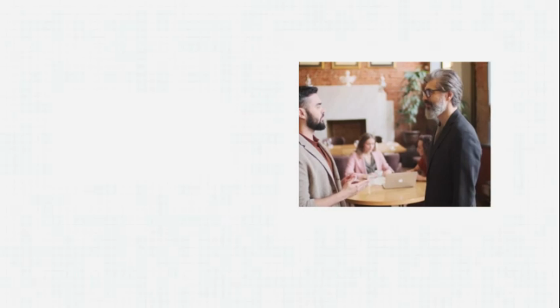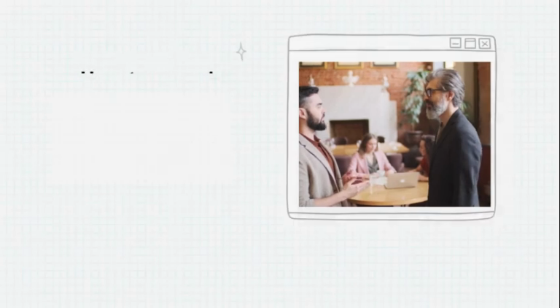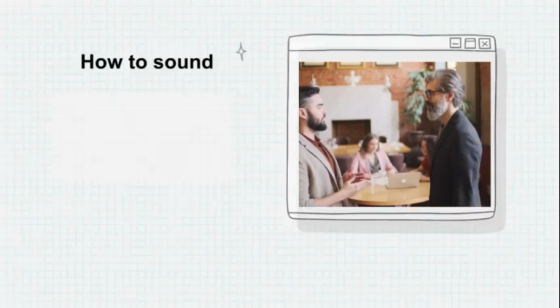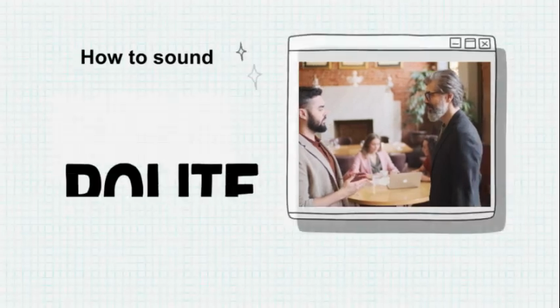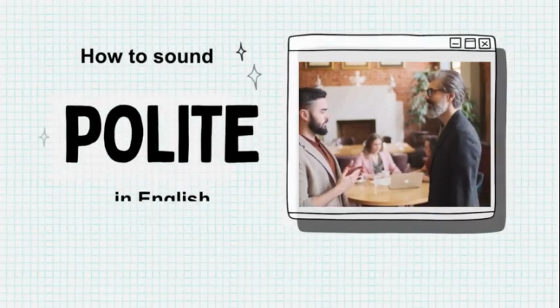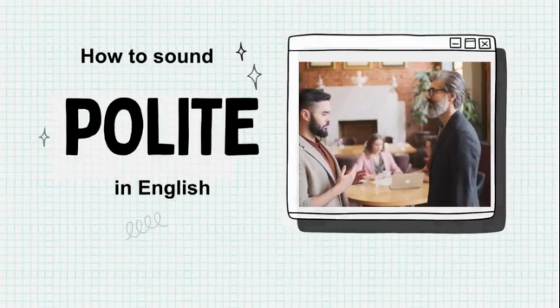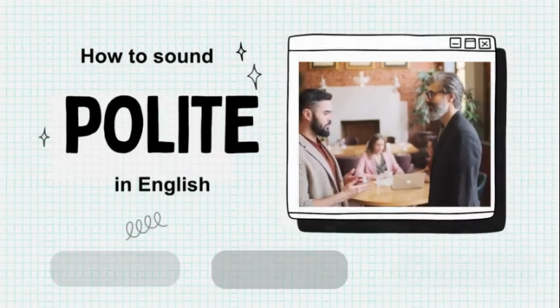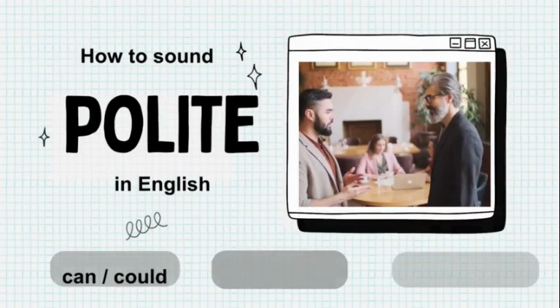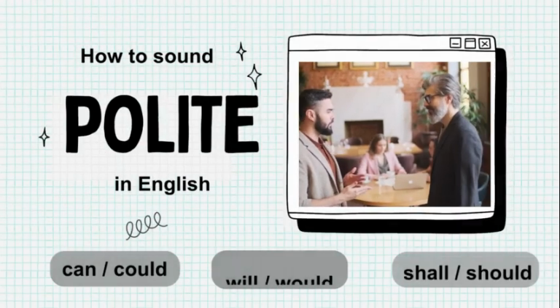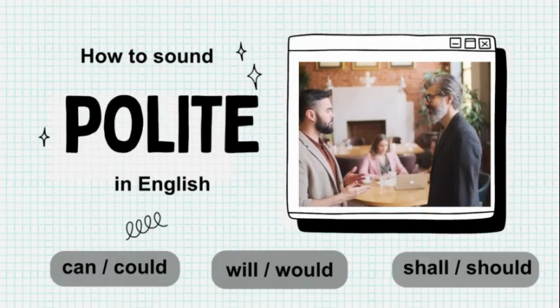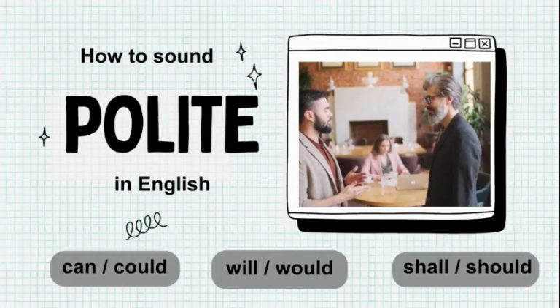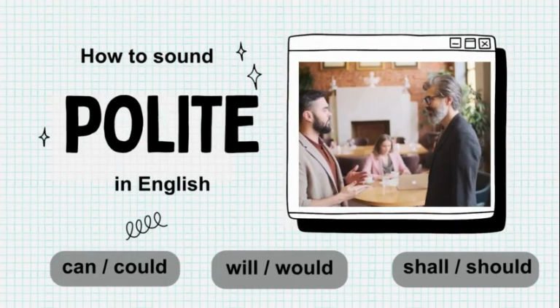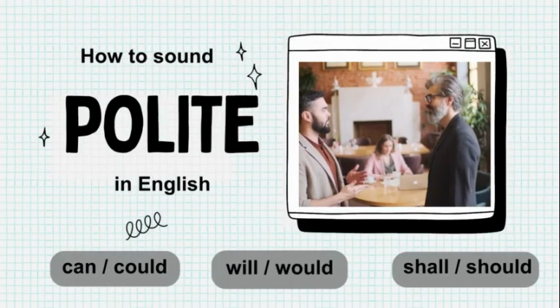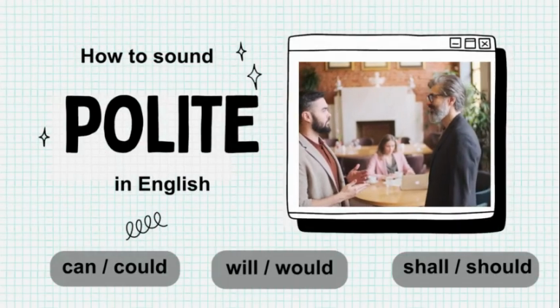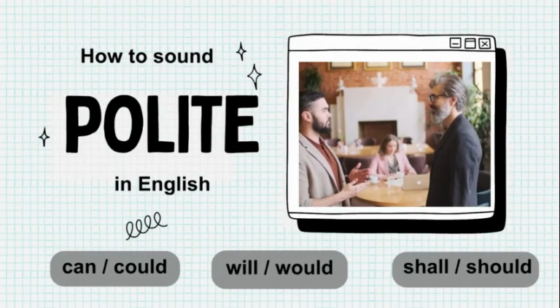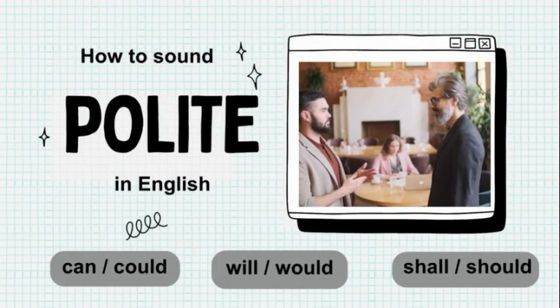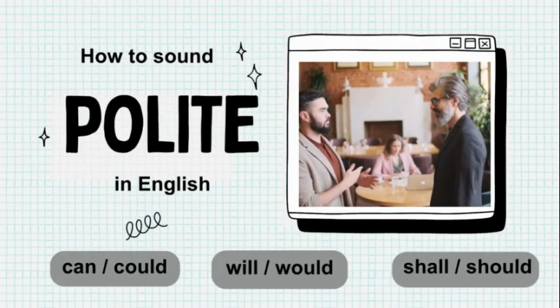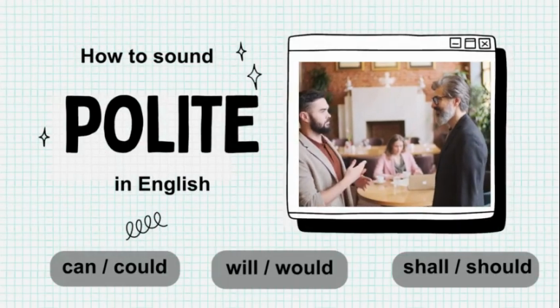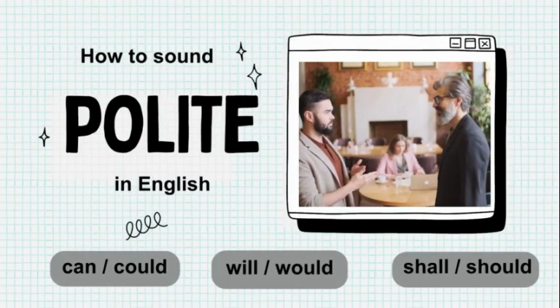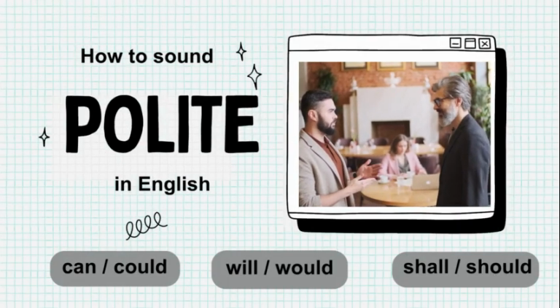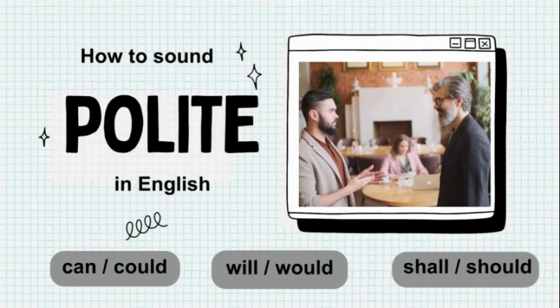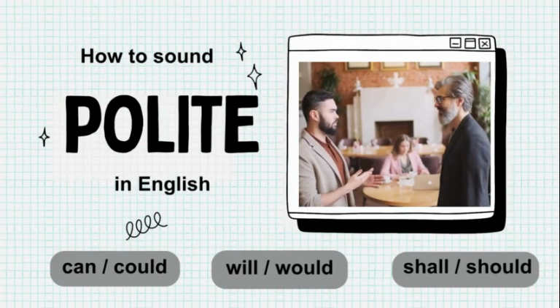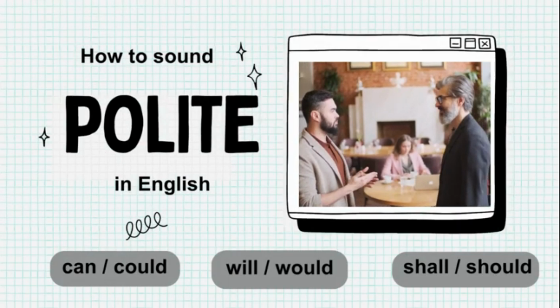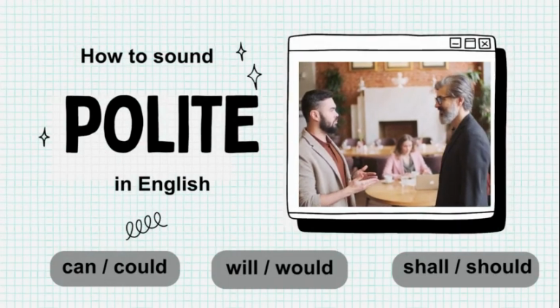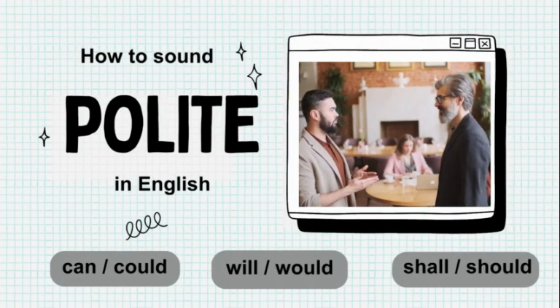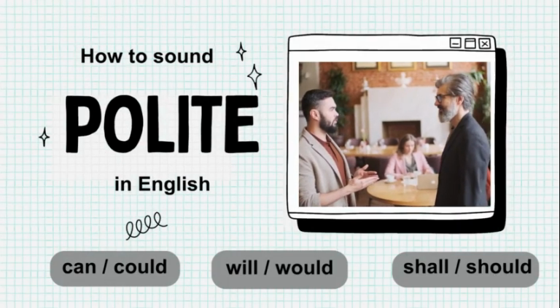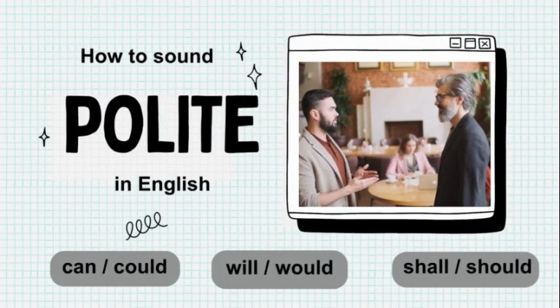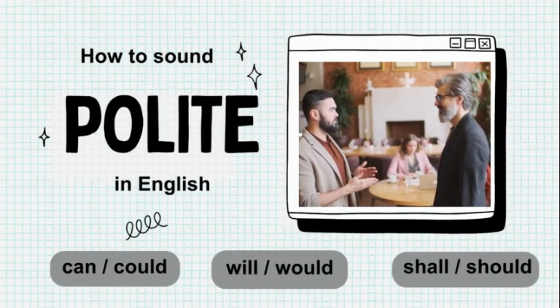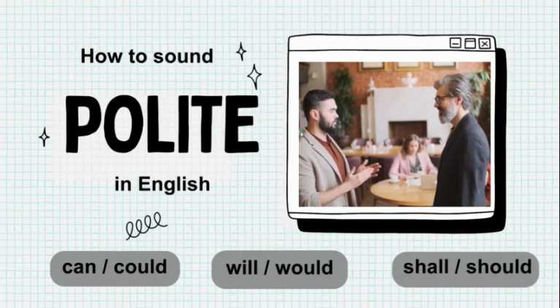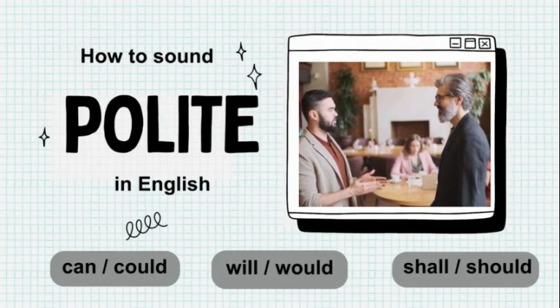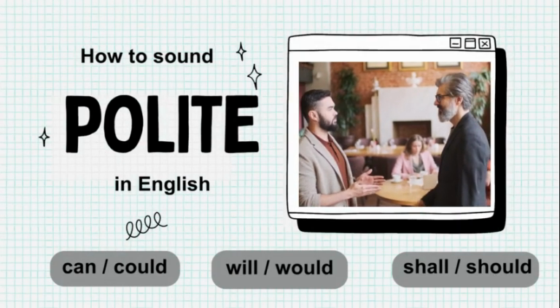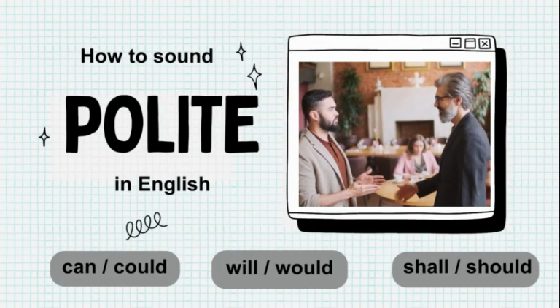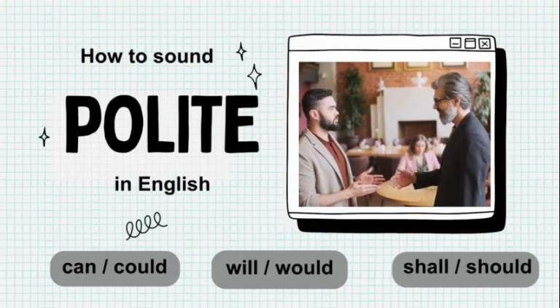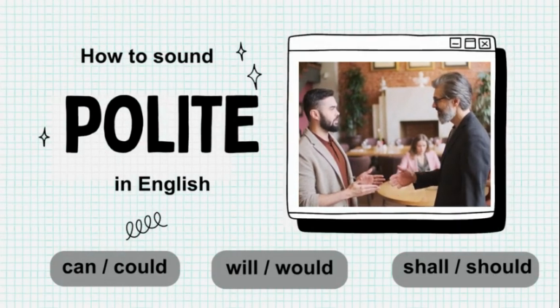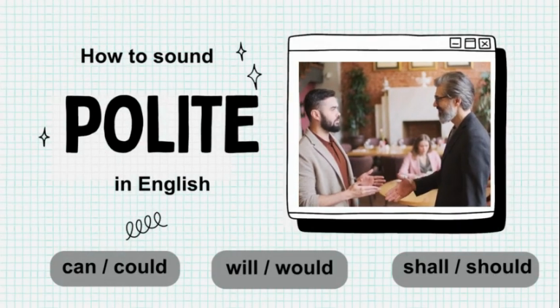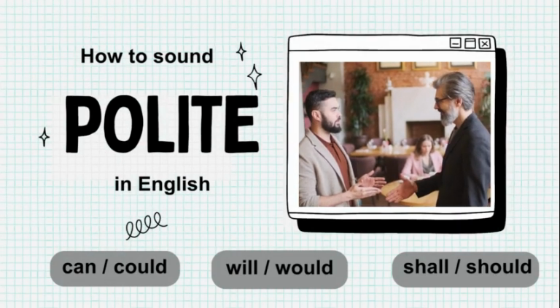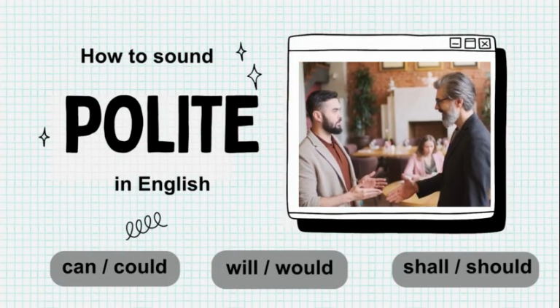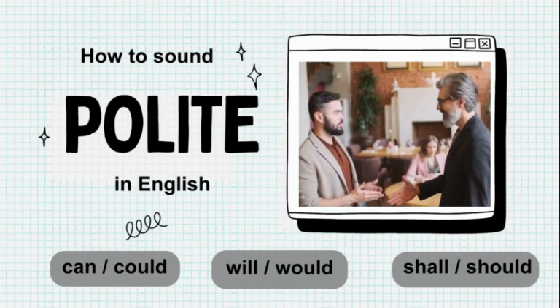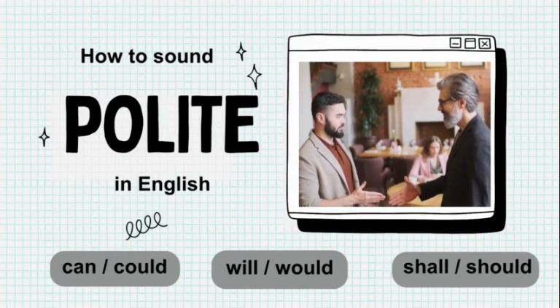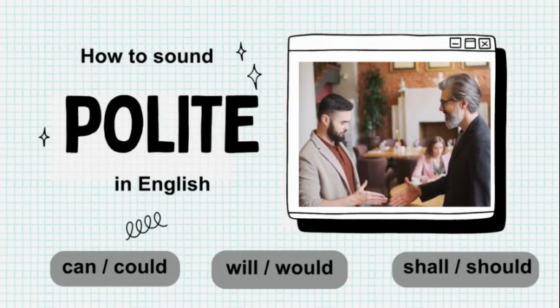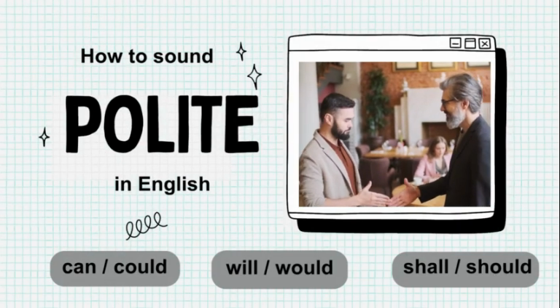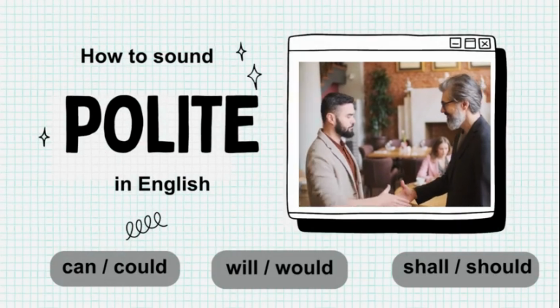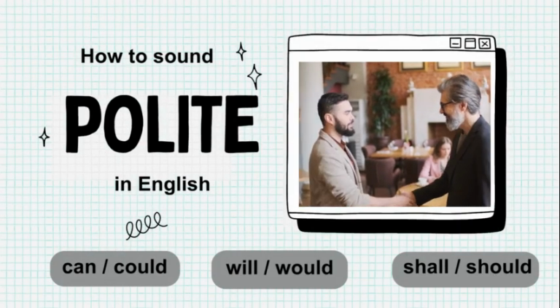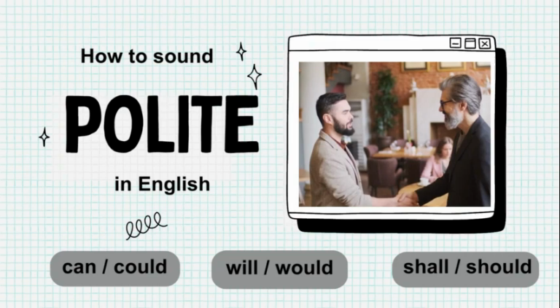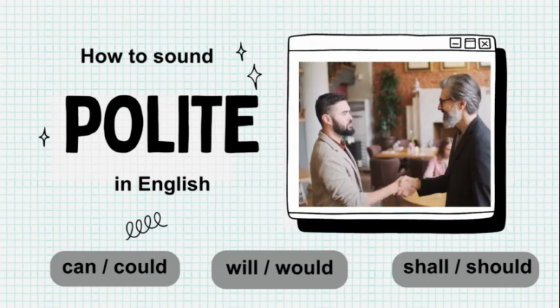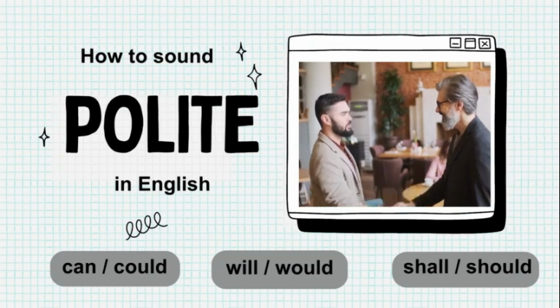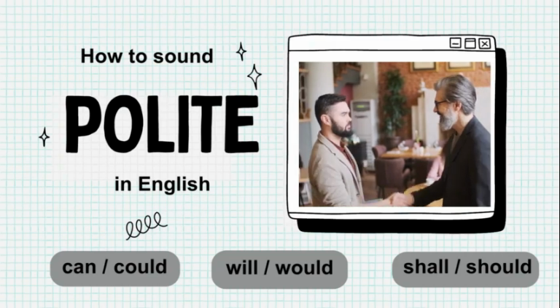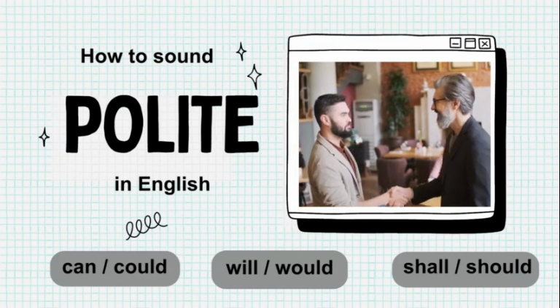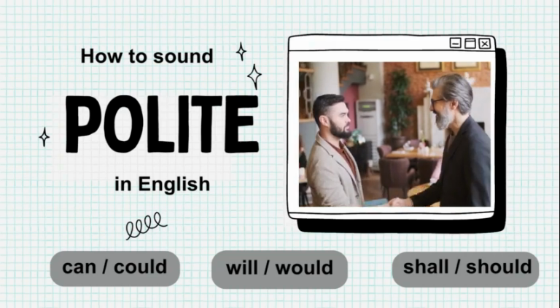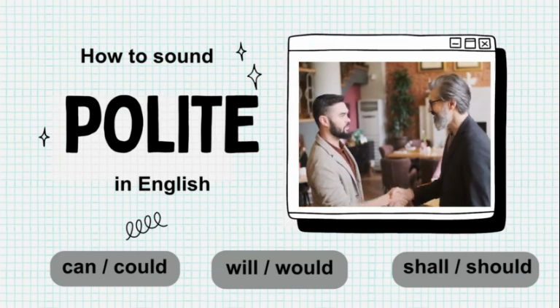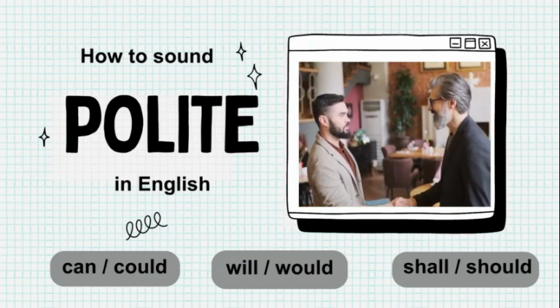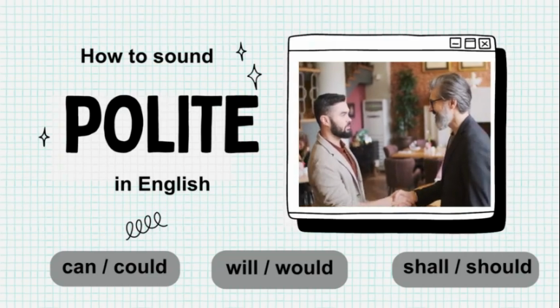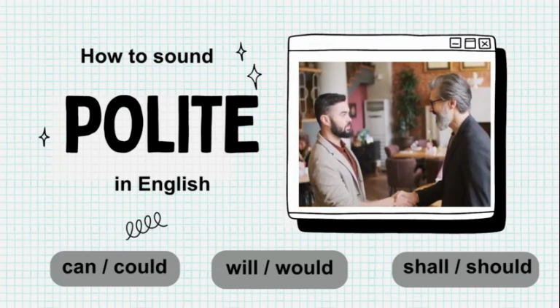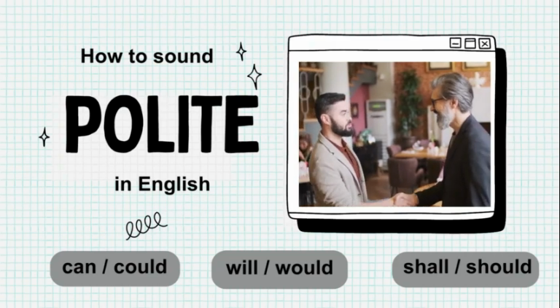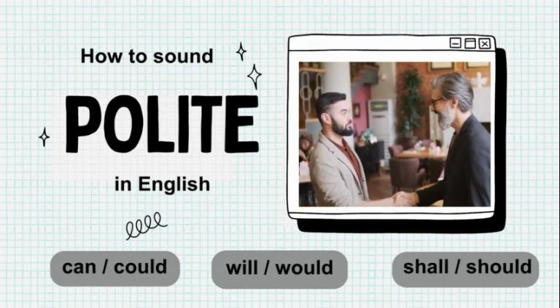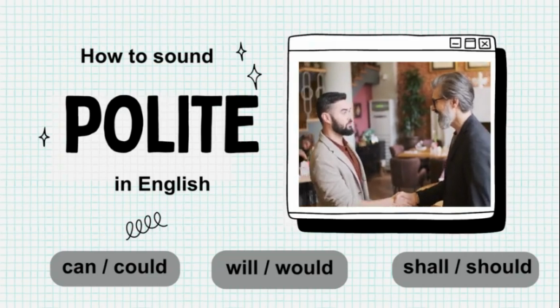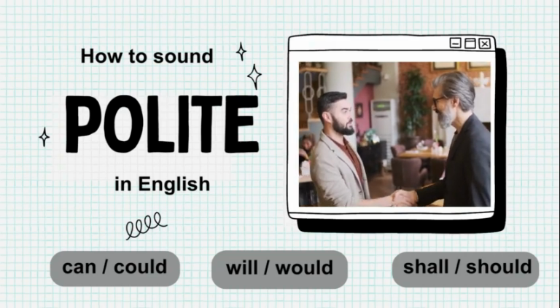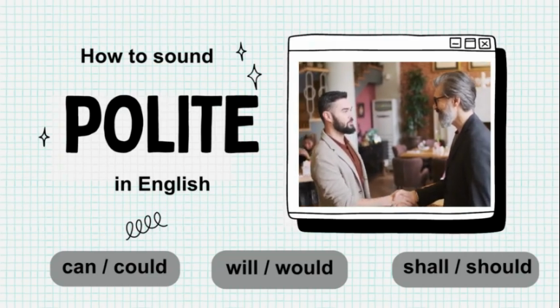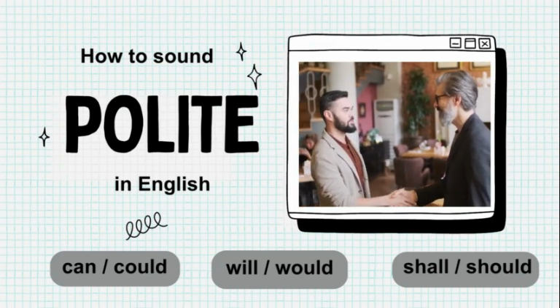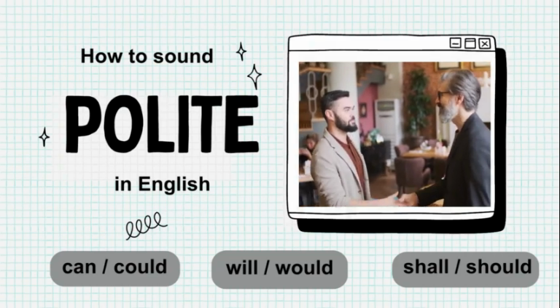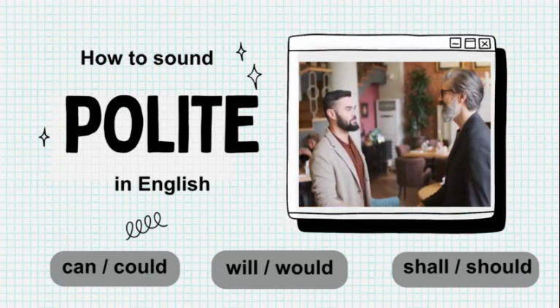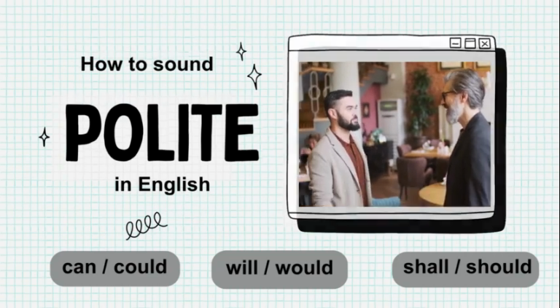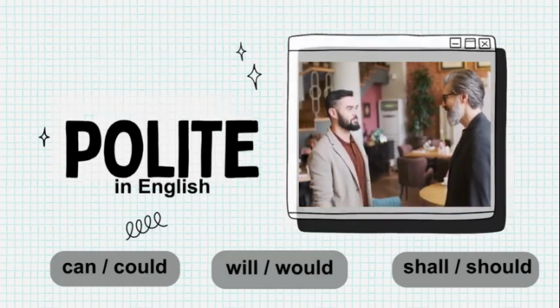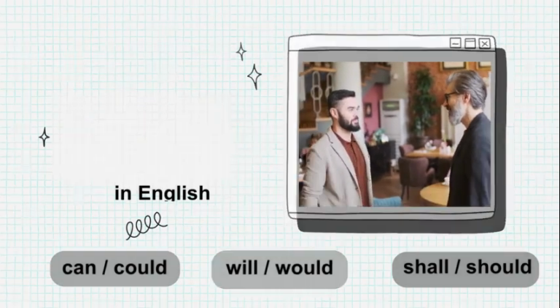Hey, English learners, we're diving into Polite English, where confidence meets charm. Let's look at three easy ways to sound polite.